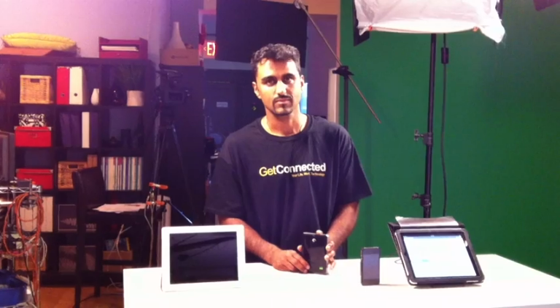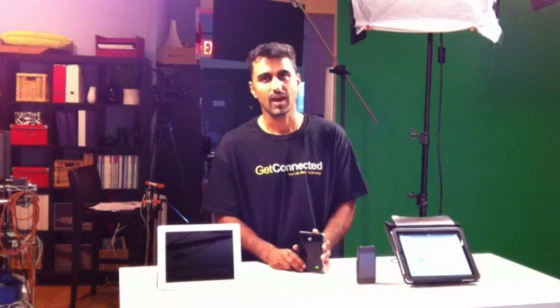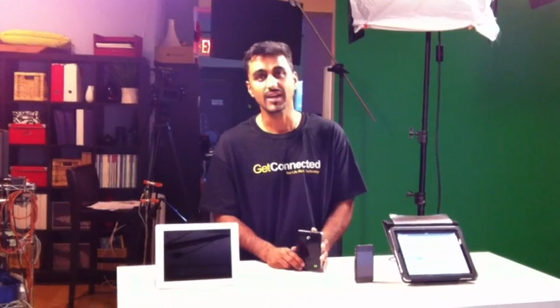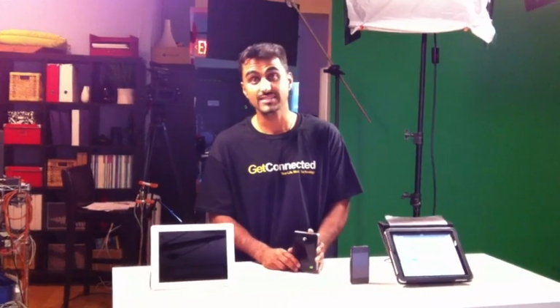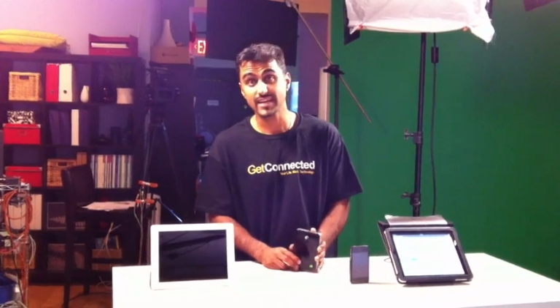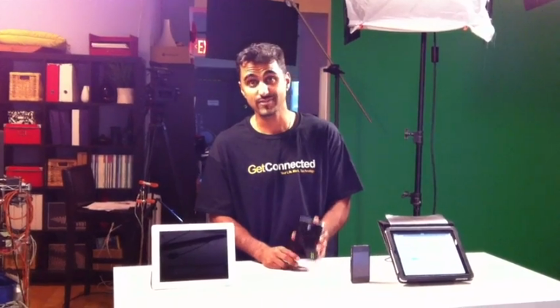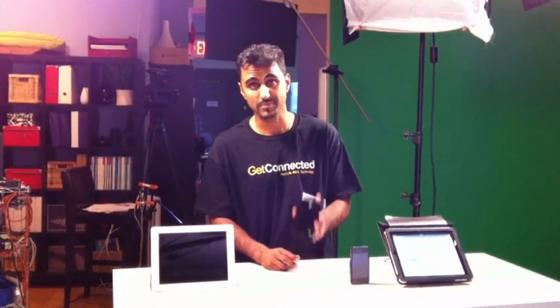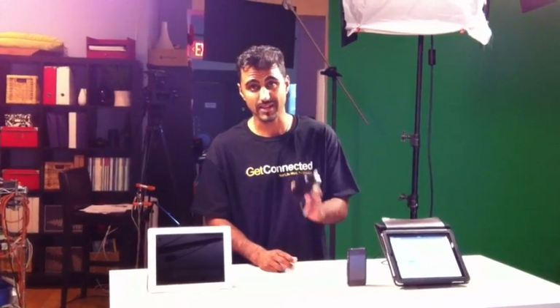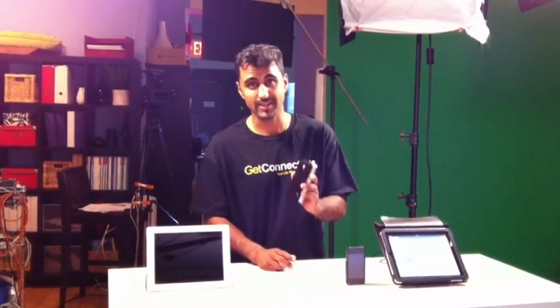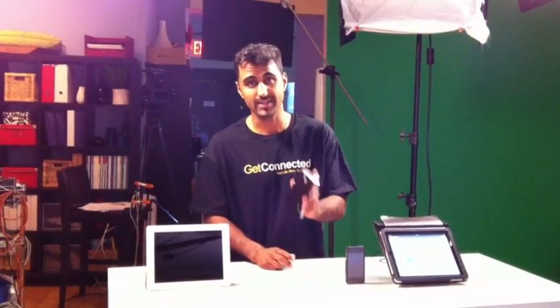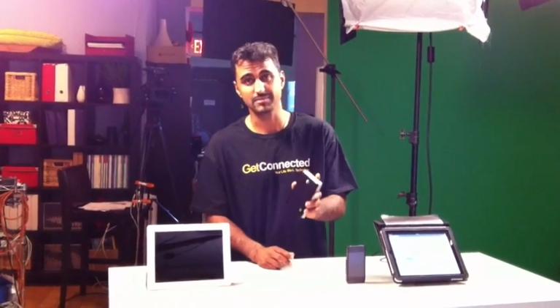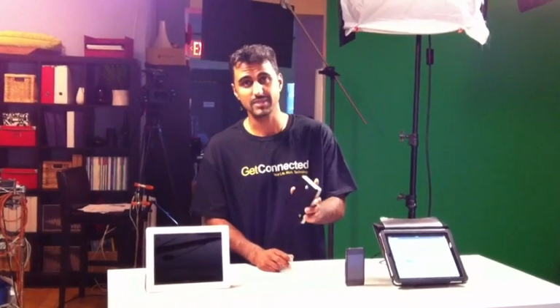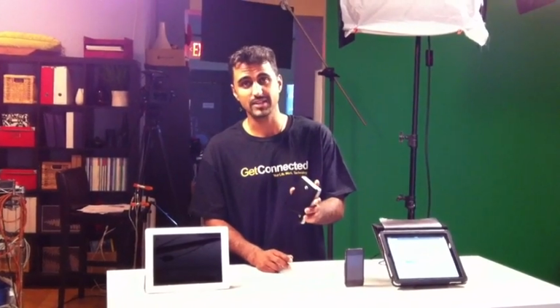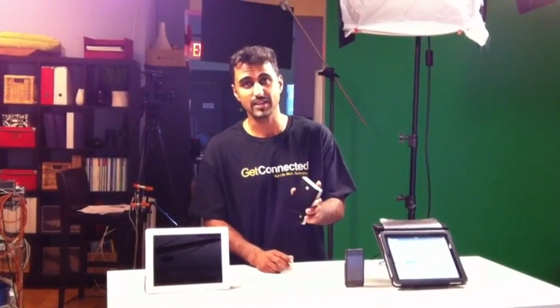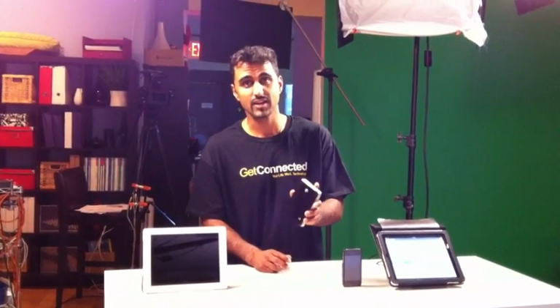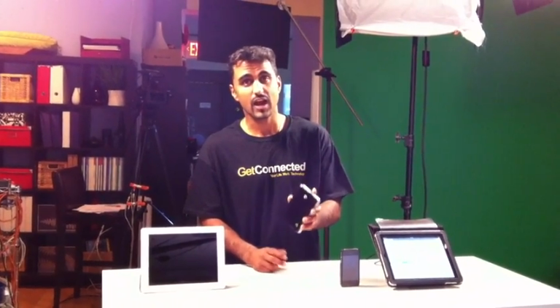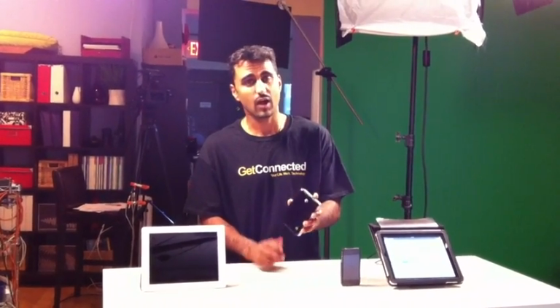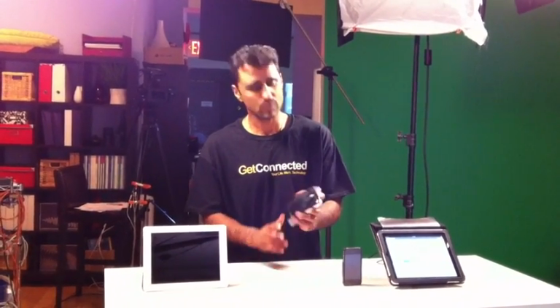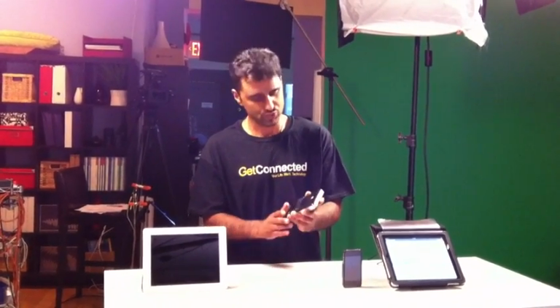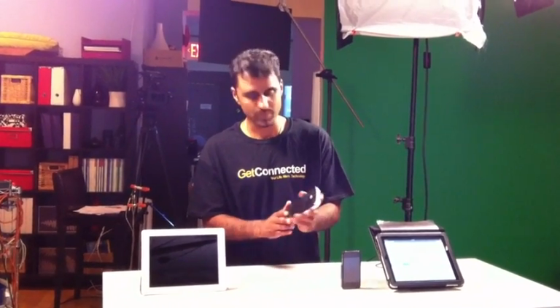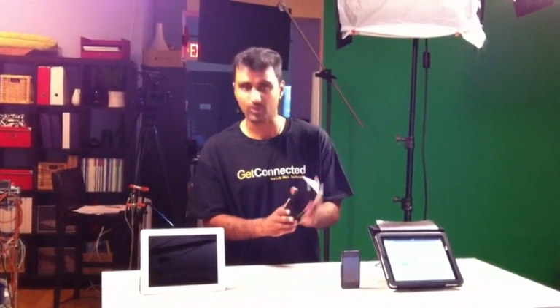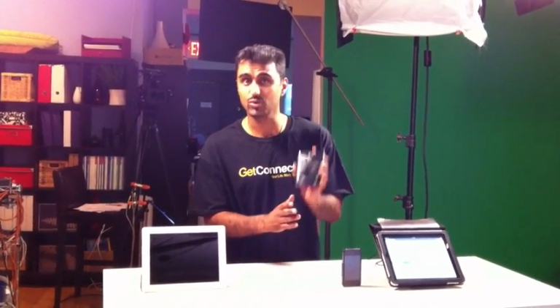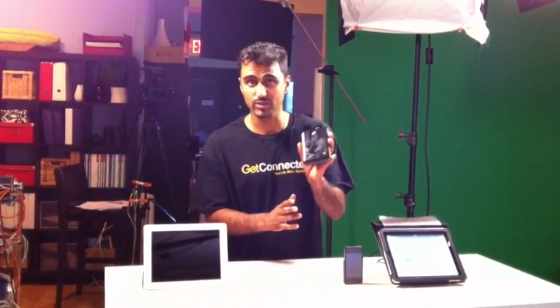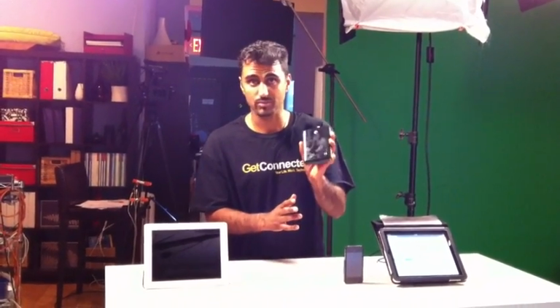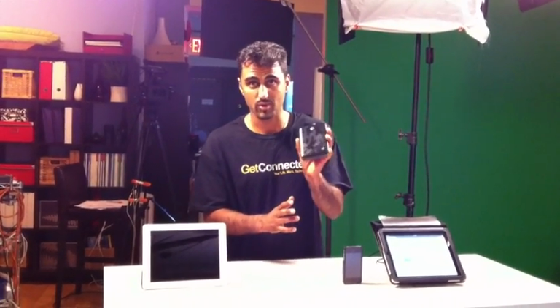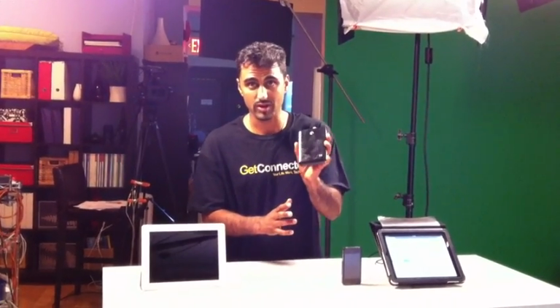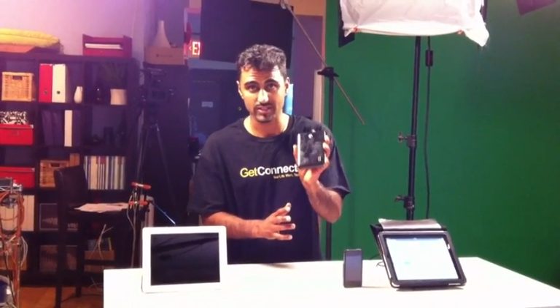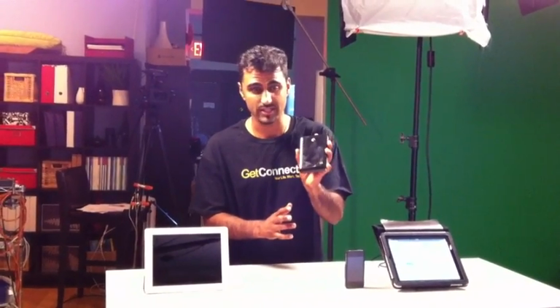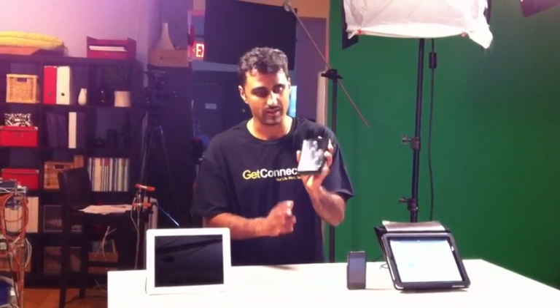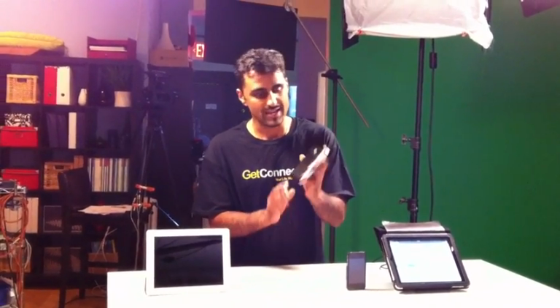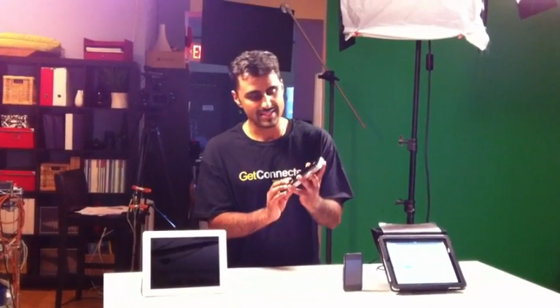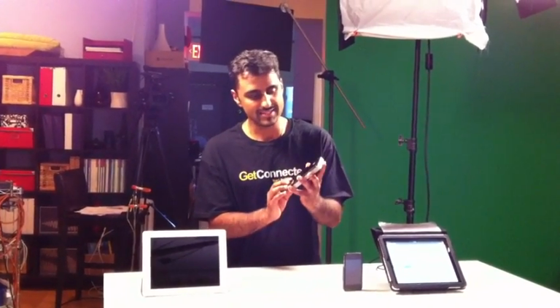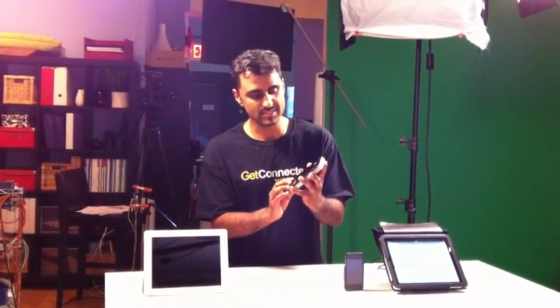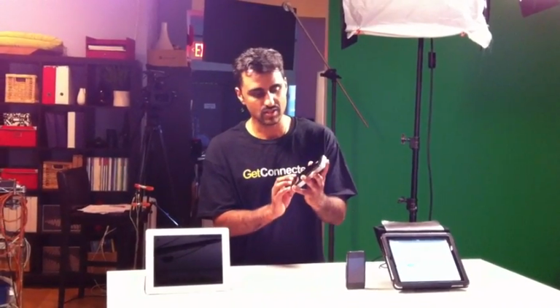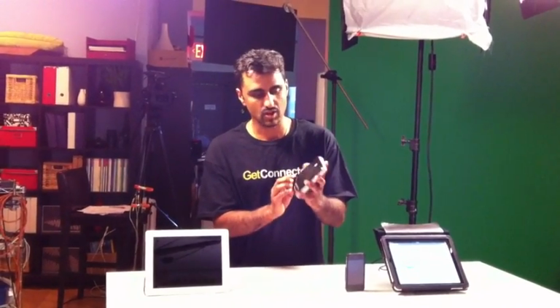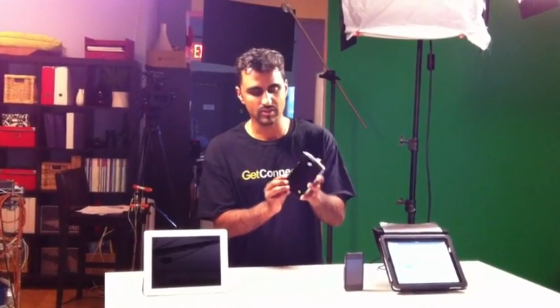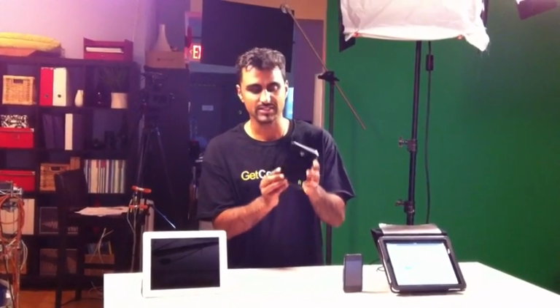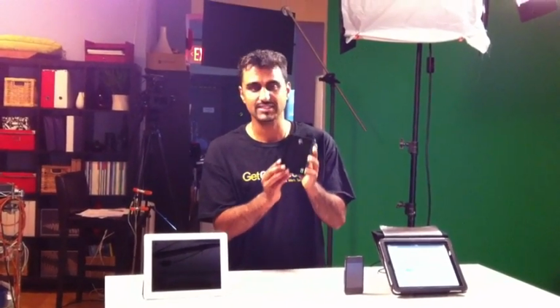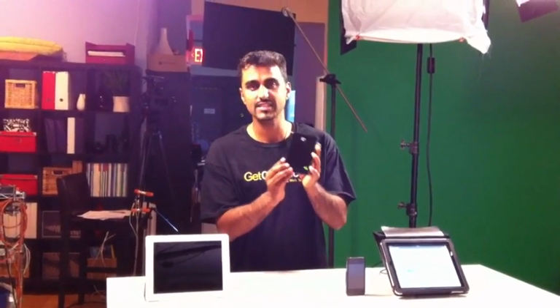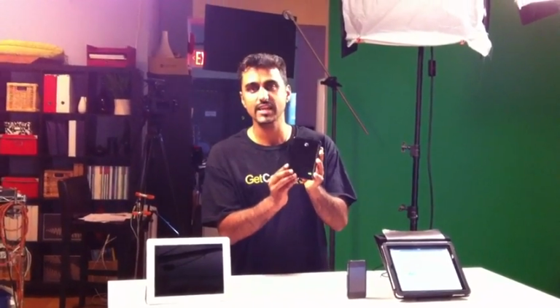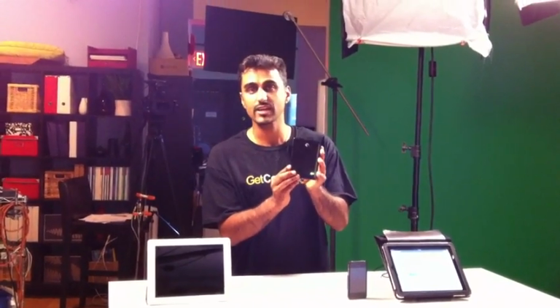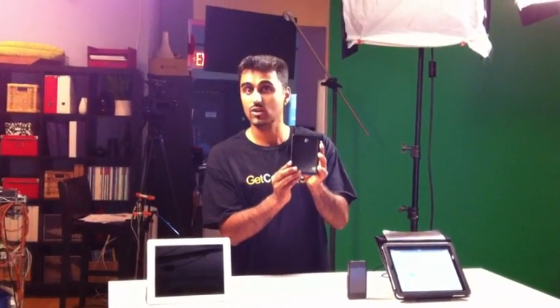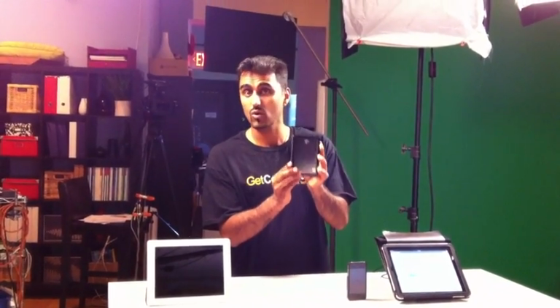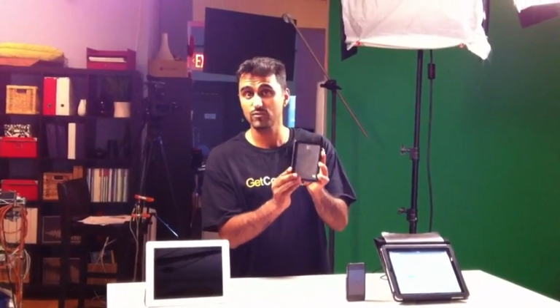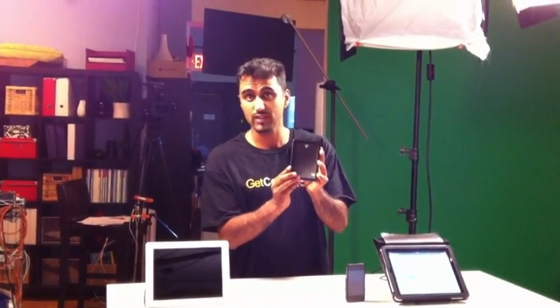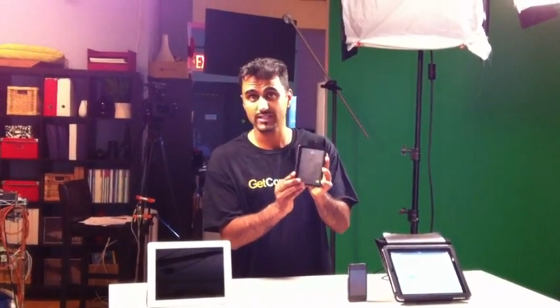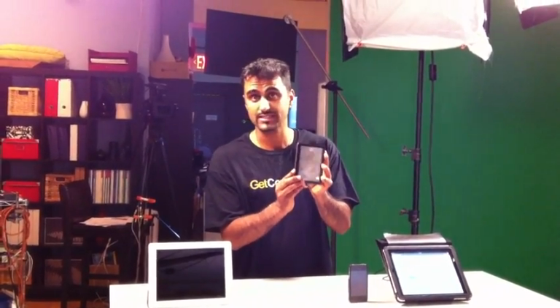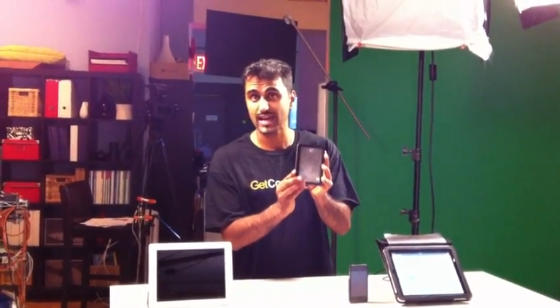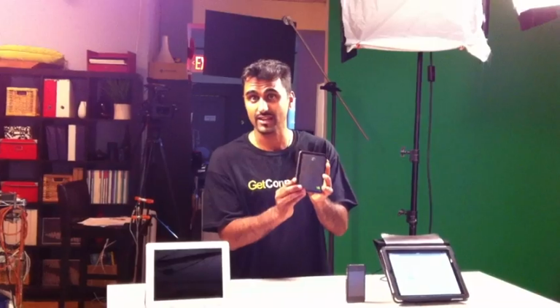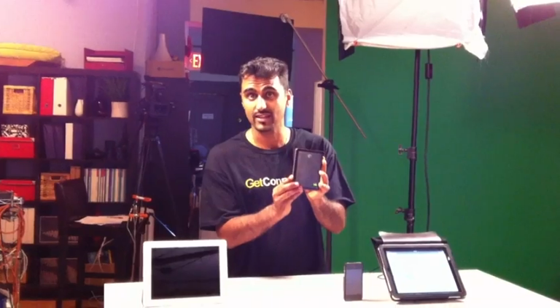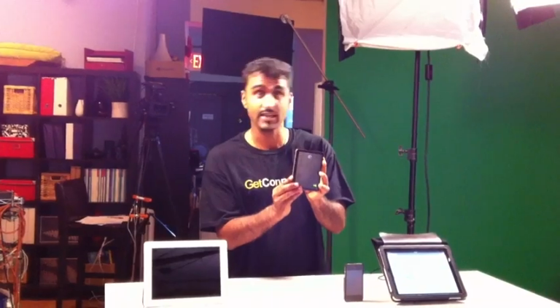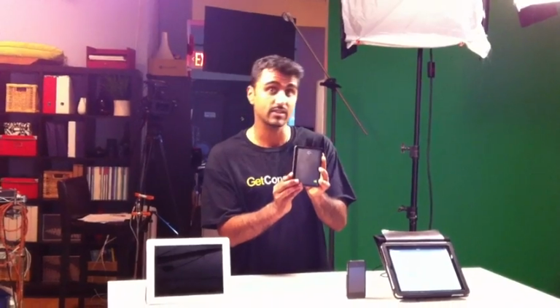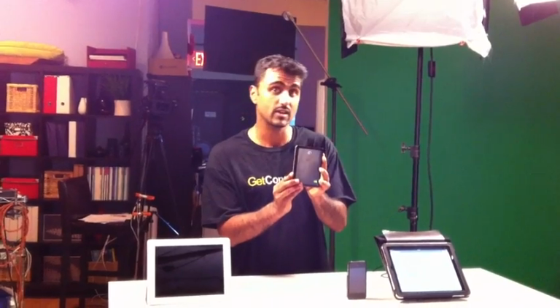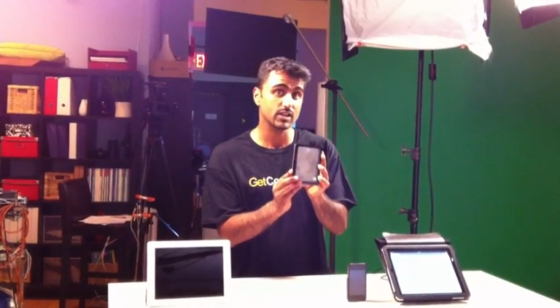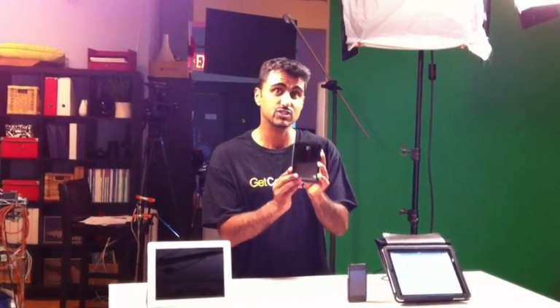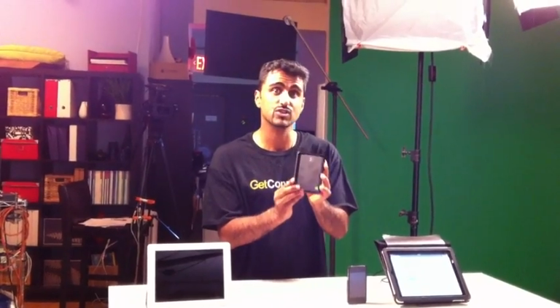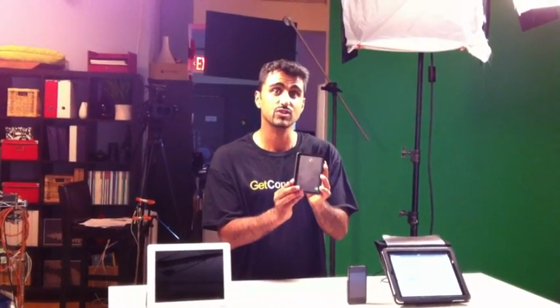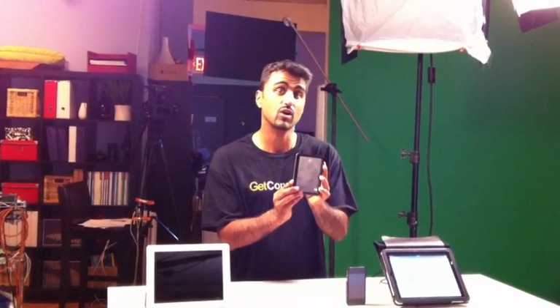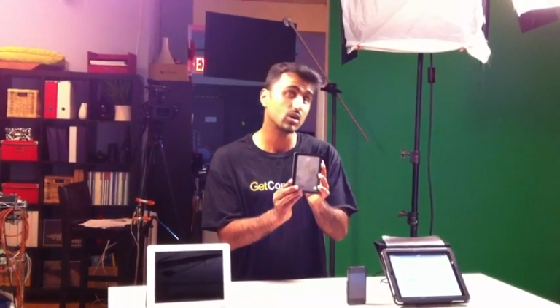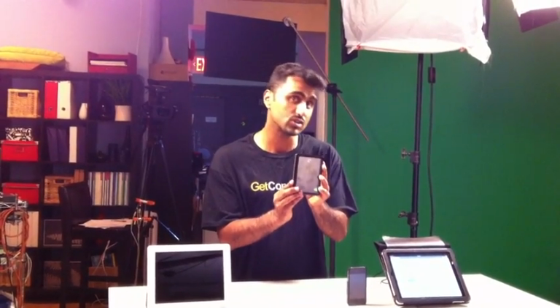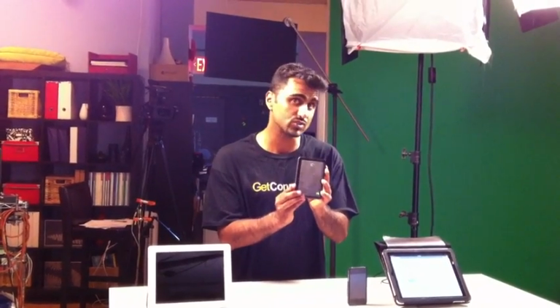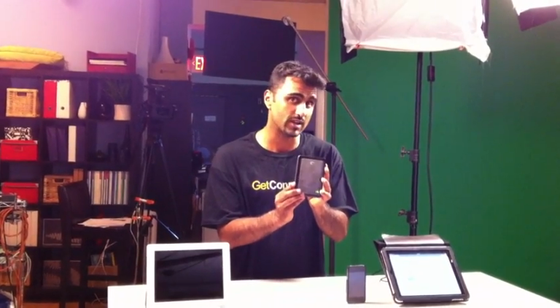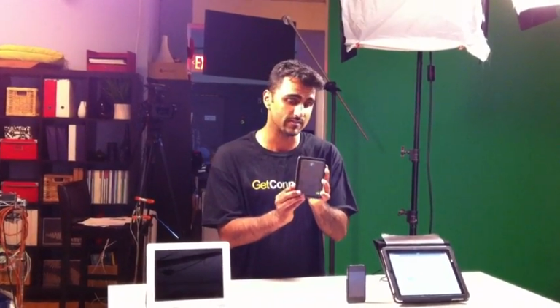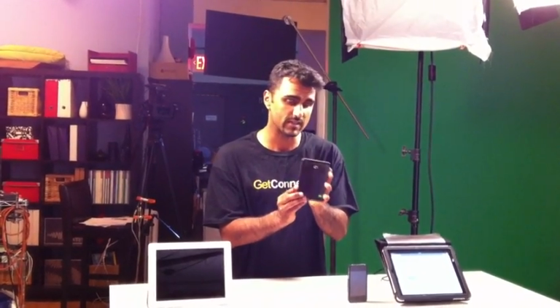Hi, it's Andy from Get Connected Media. I want to show you a cool little product here. This is called the Seagate GoFlex Satellite external hard drive.